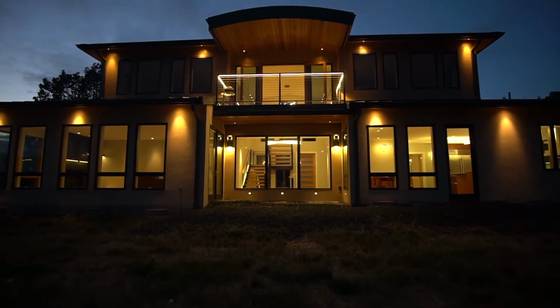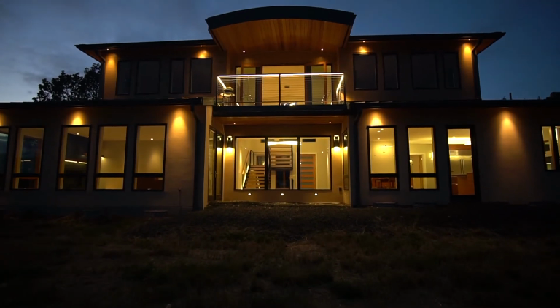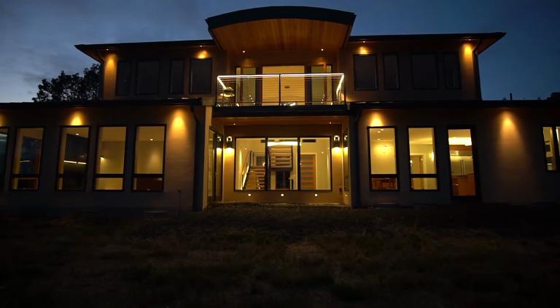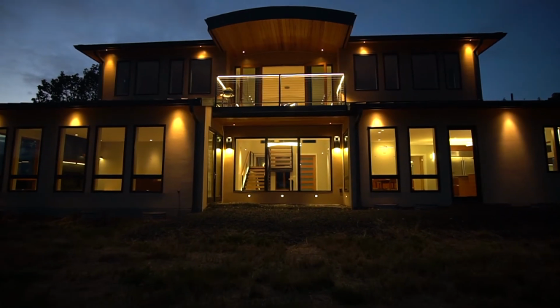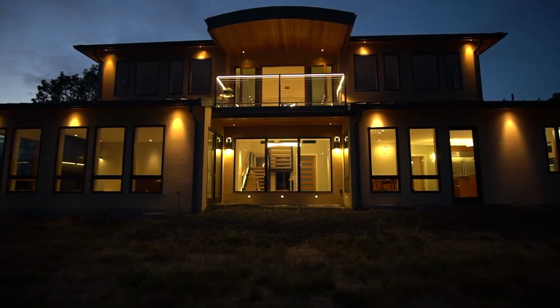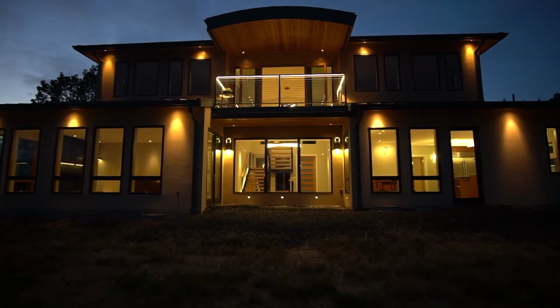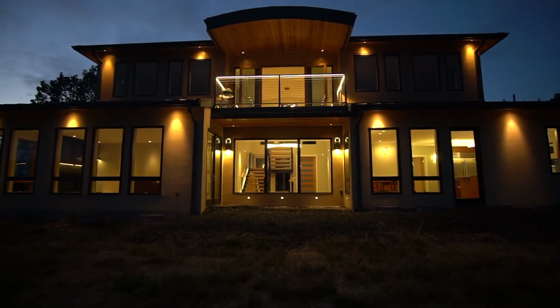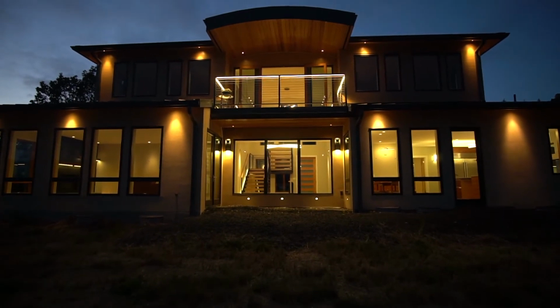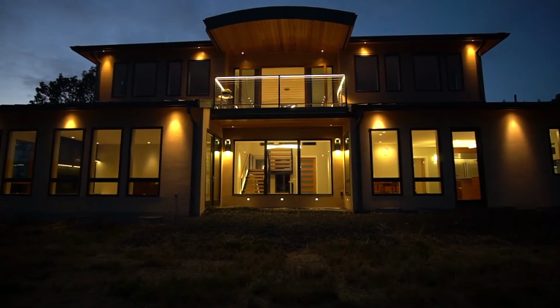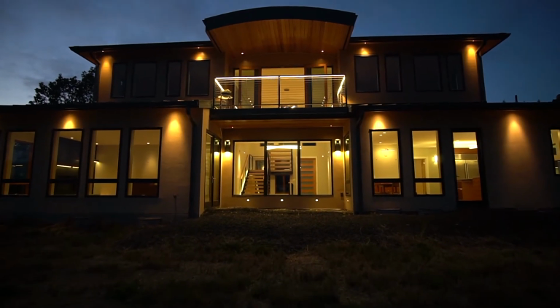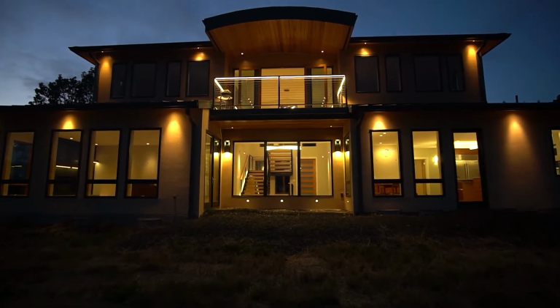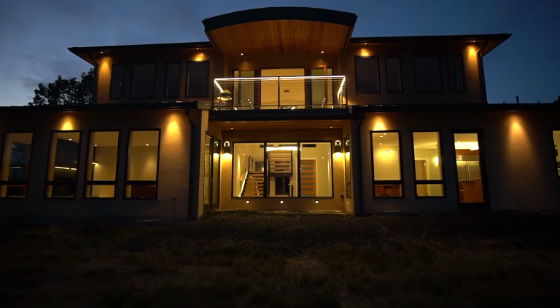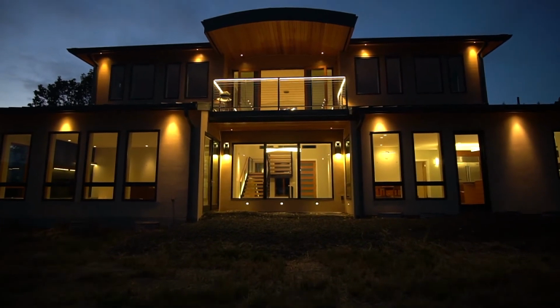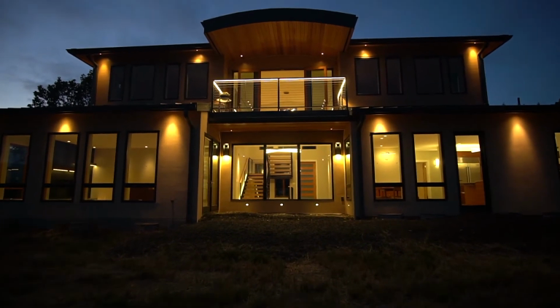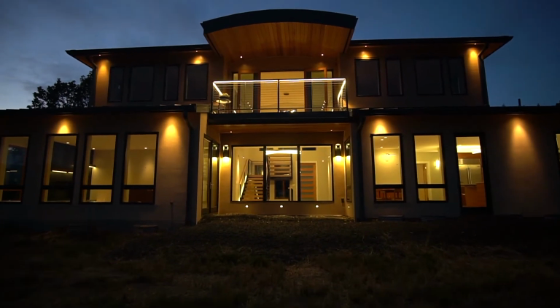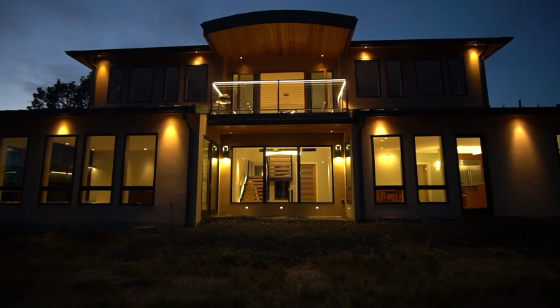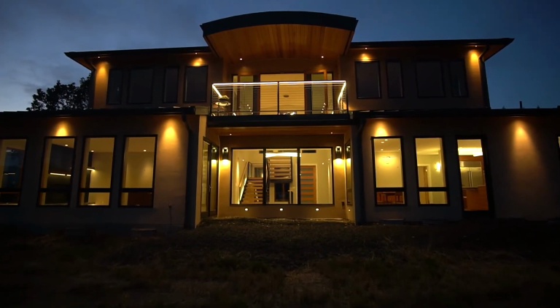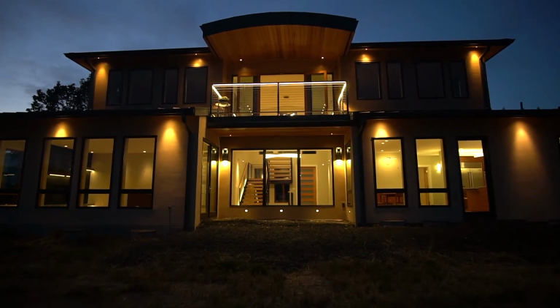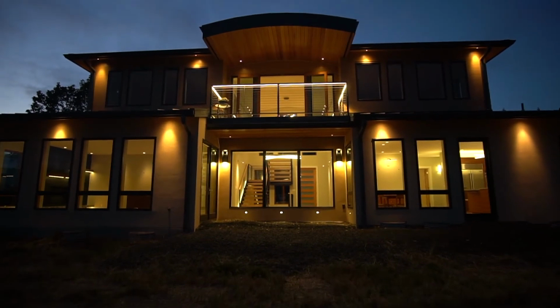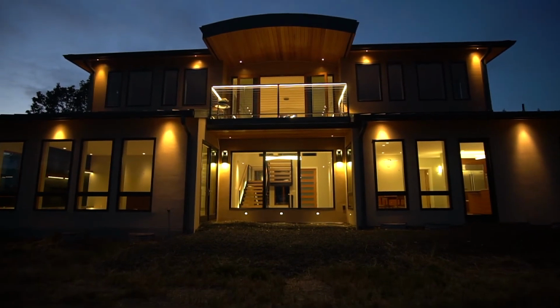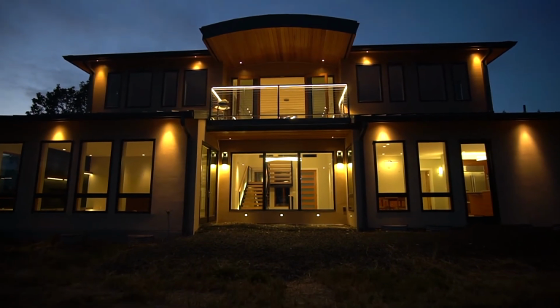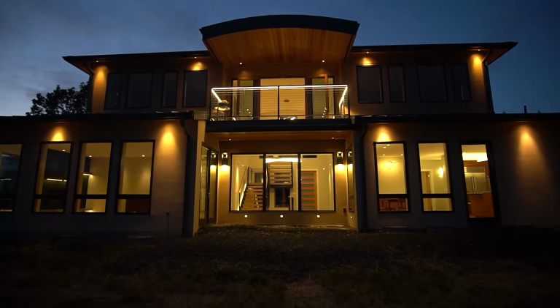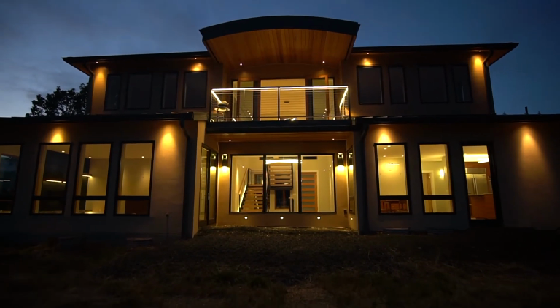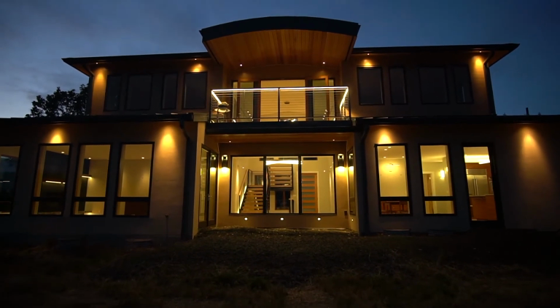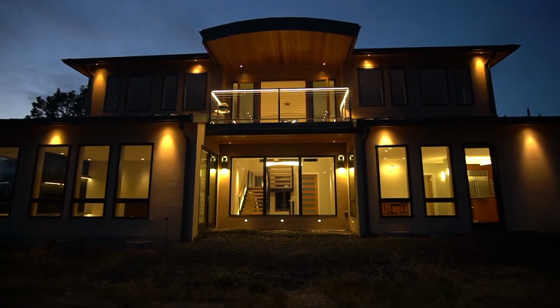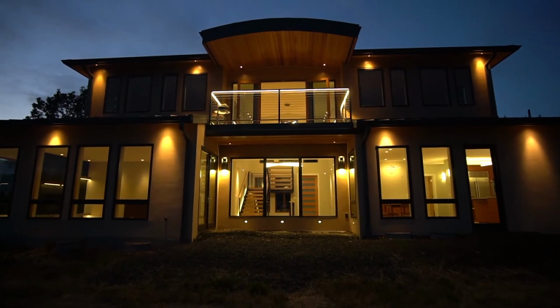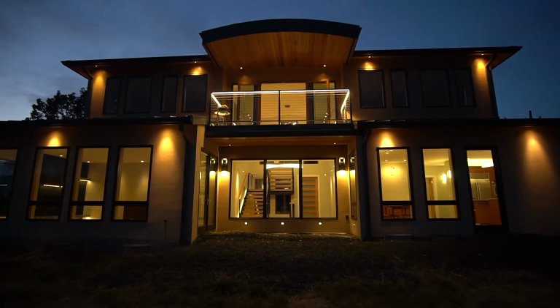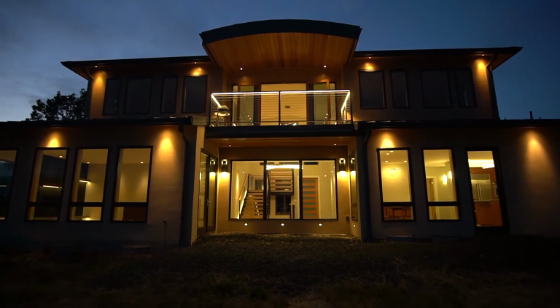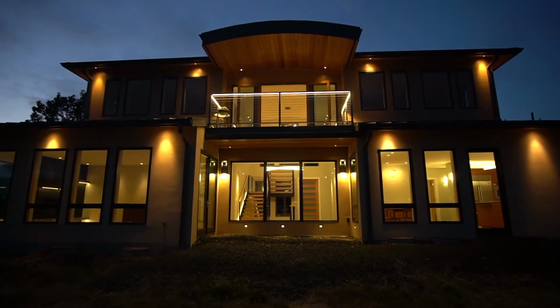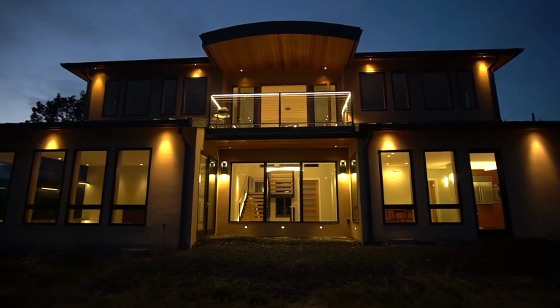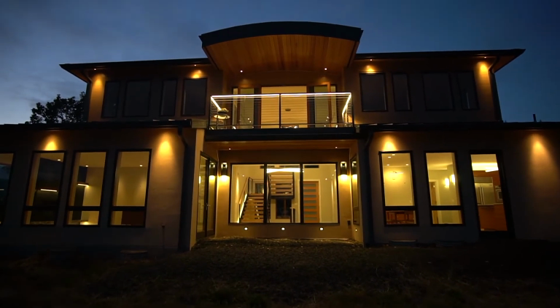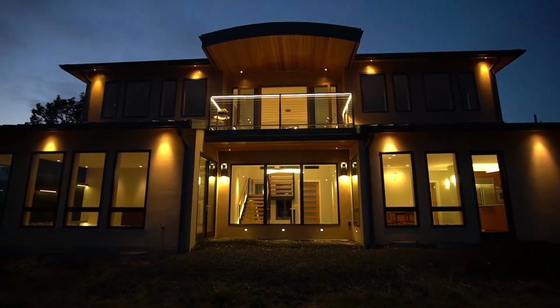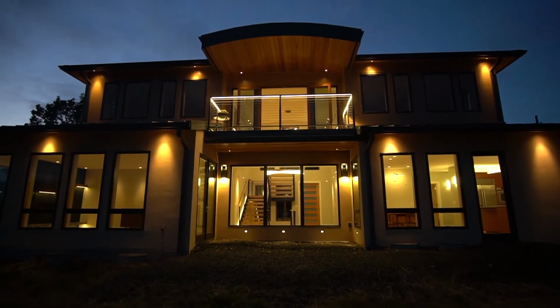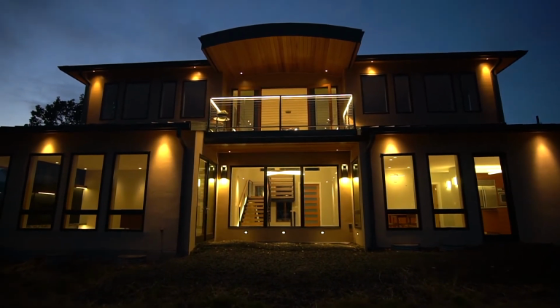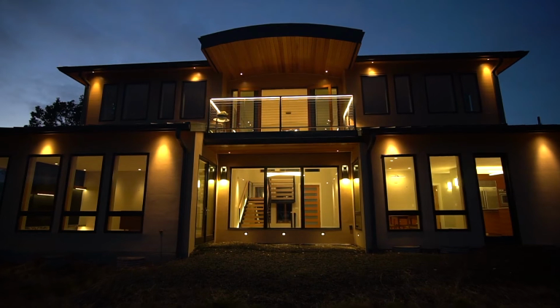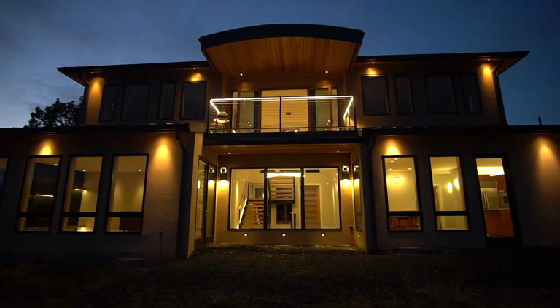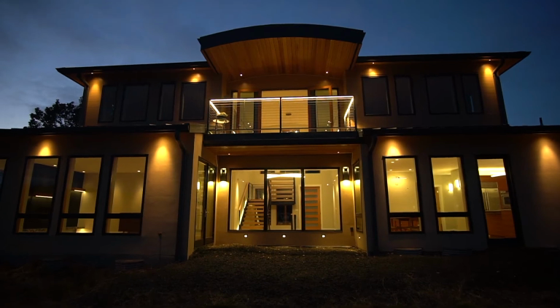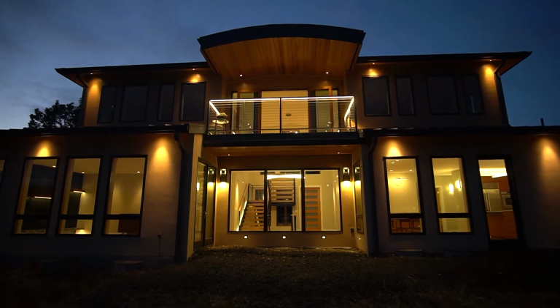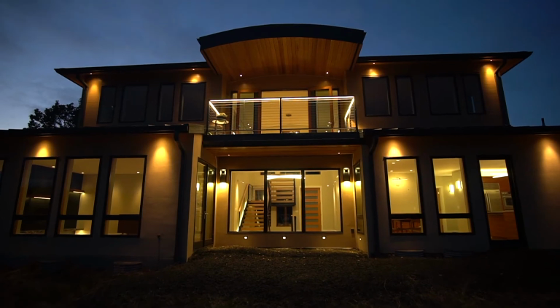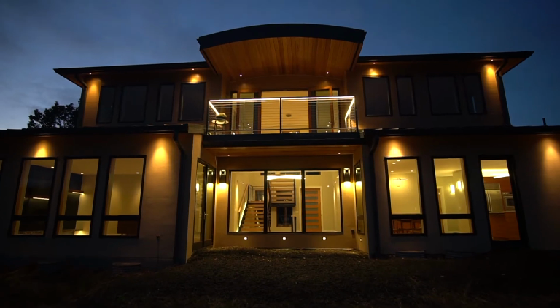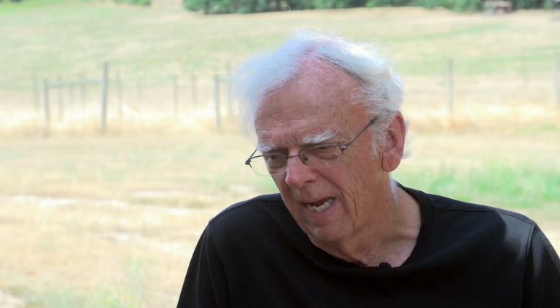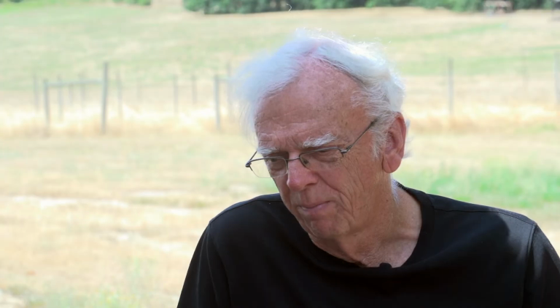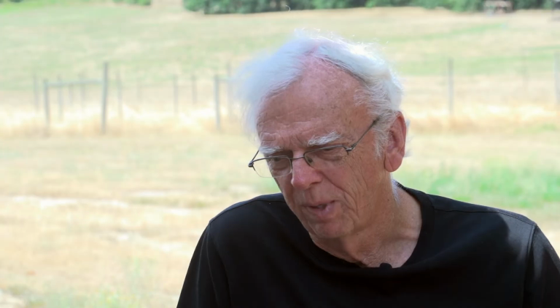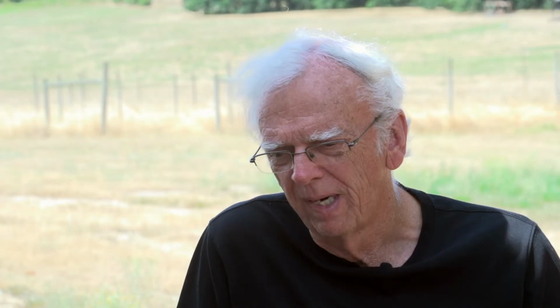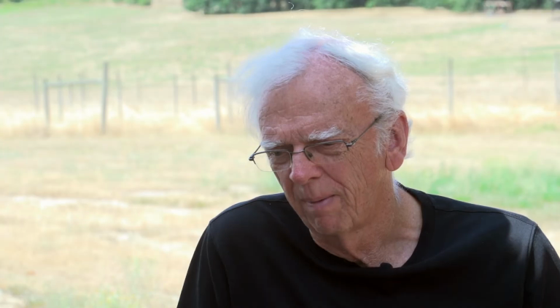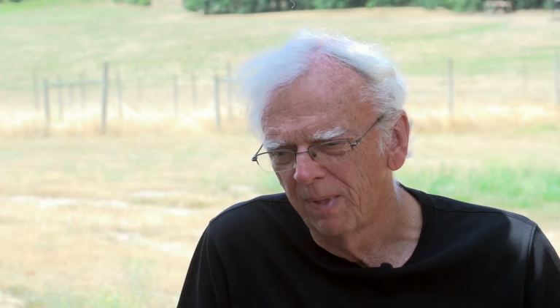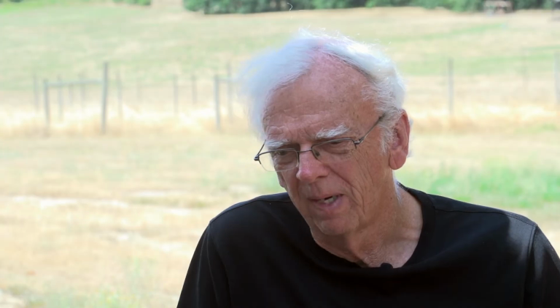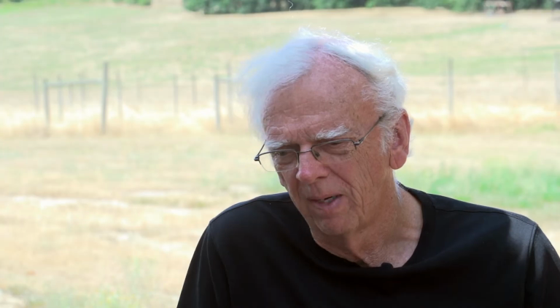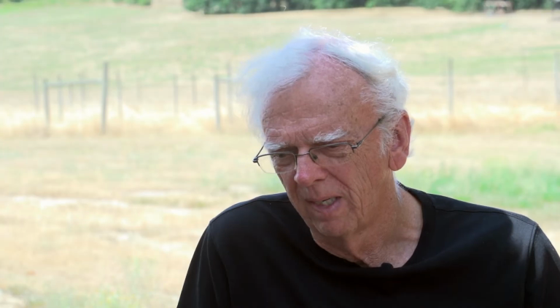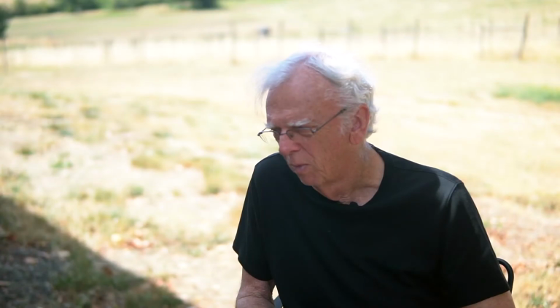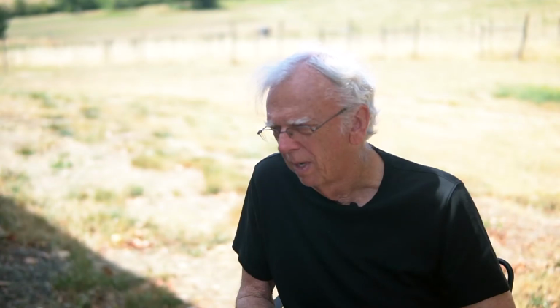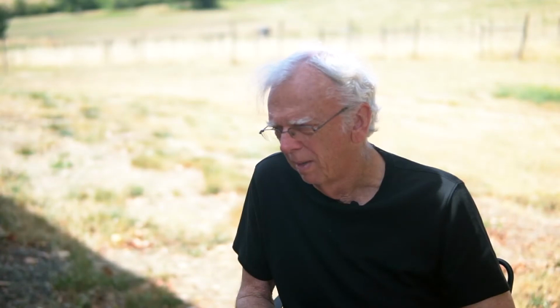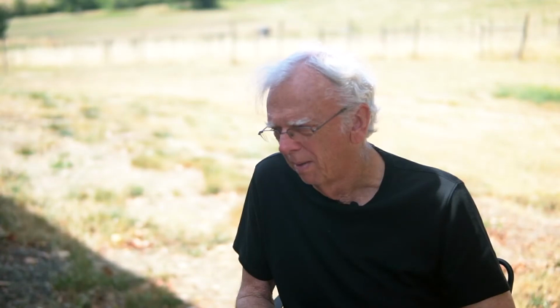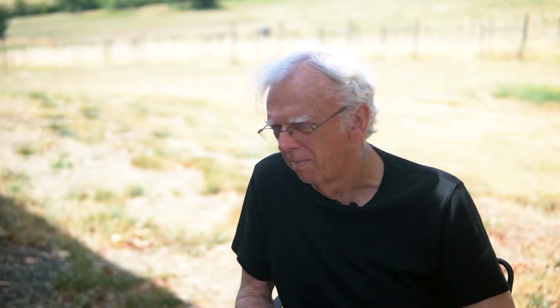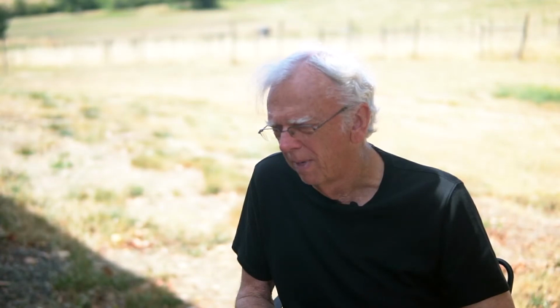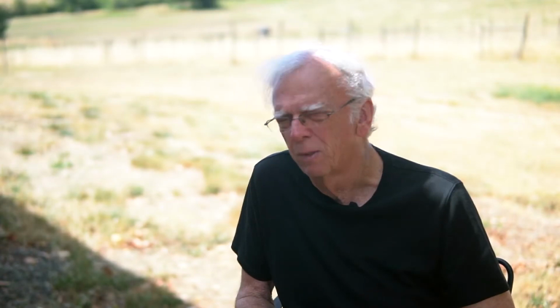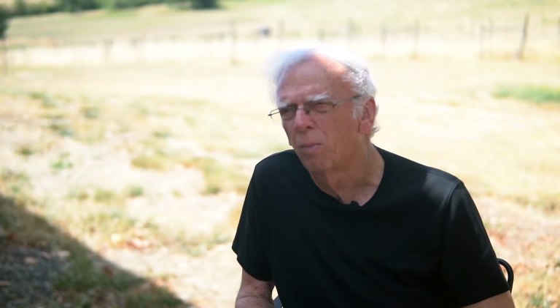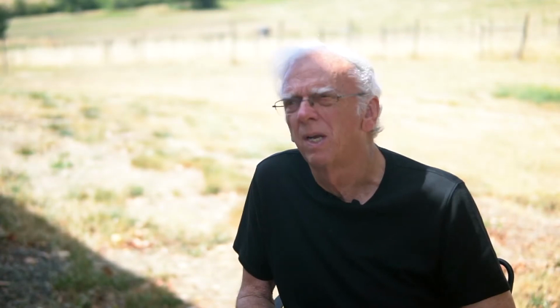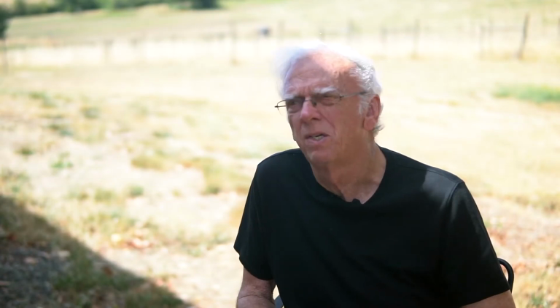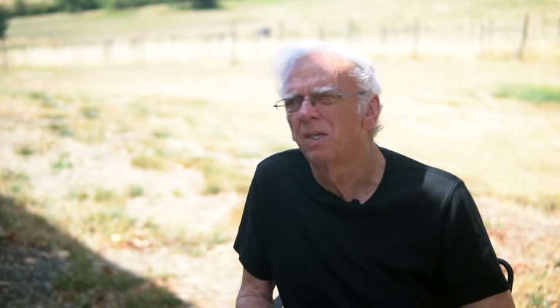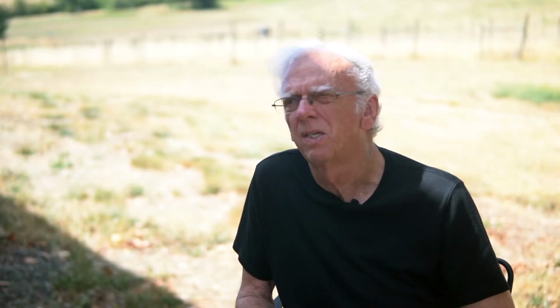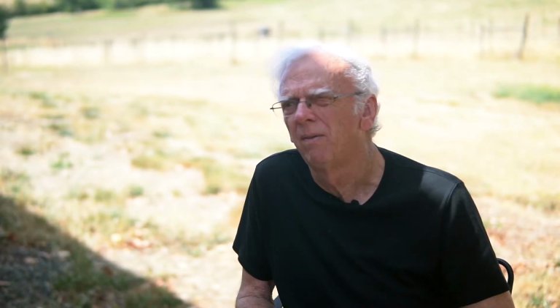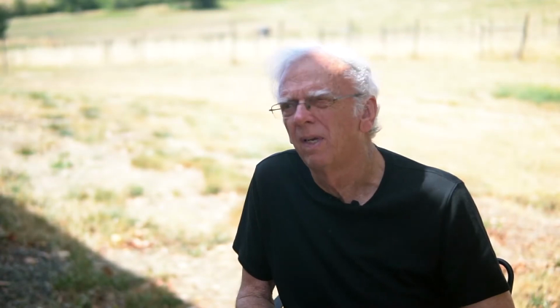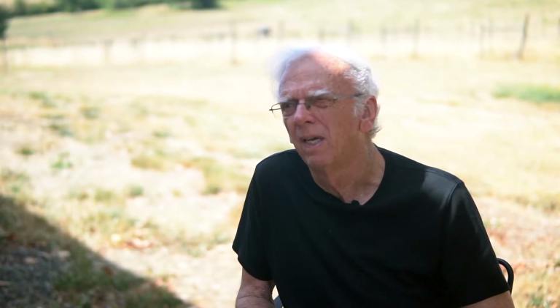Taking advantage of the view, the way it functions and flows — I put it up there as one of the best projects I've done.